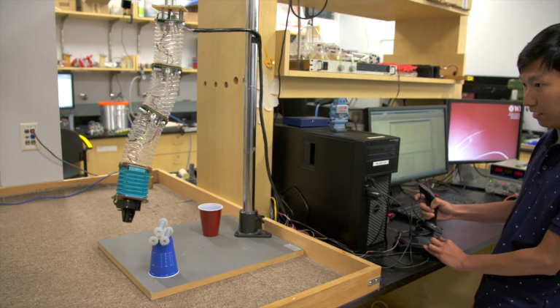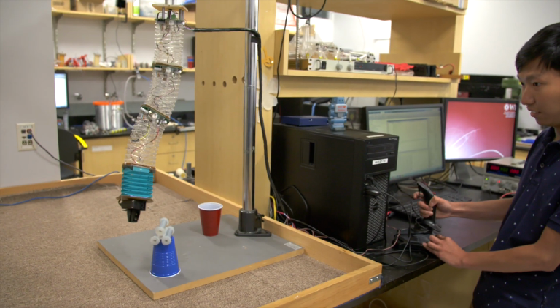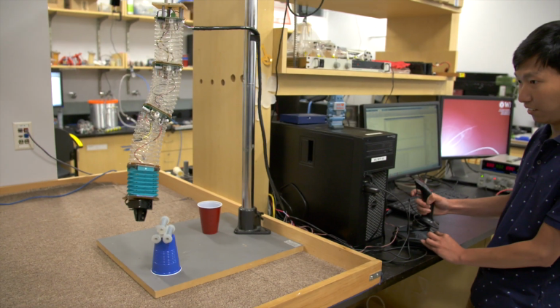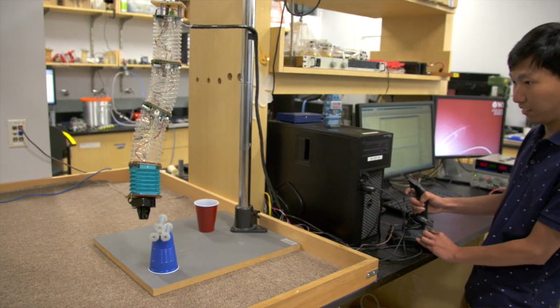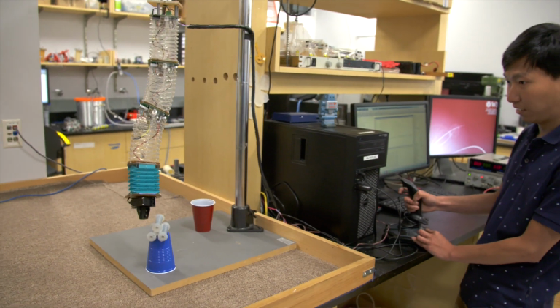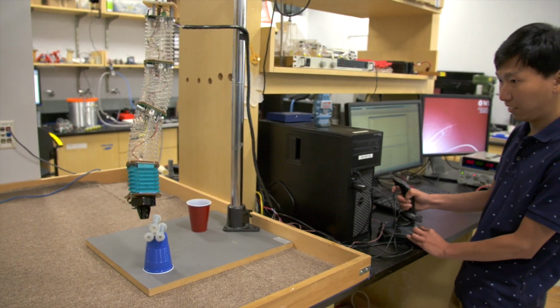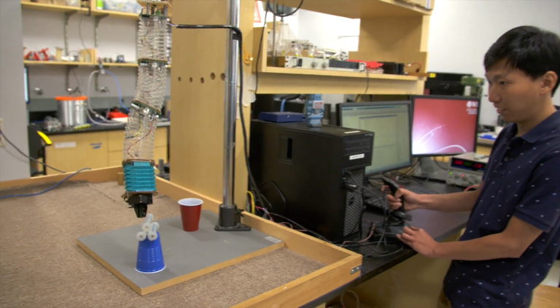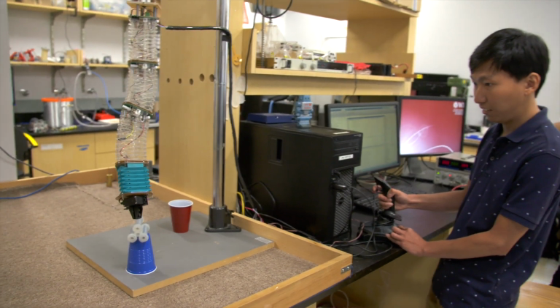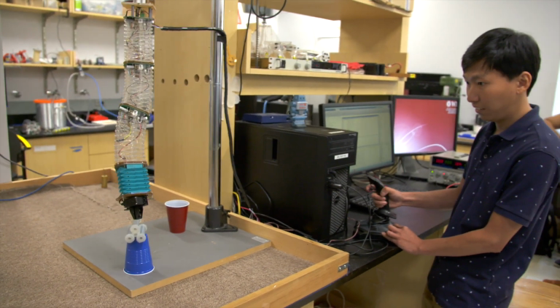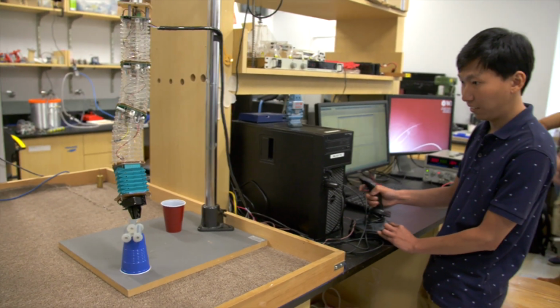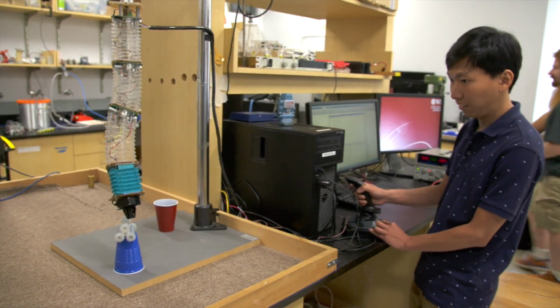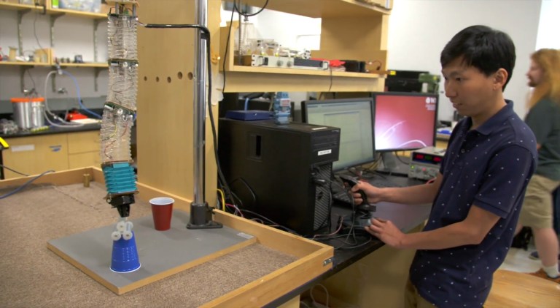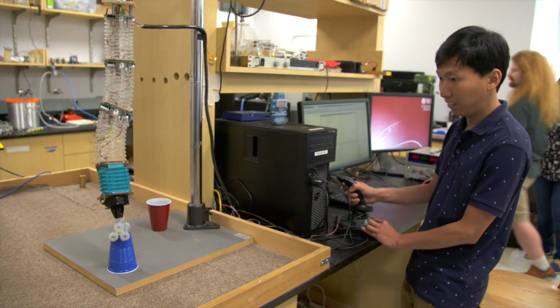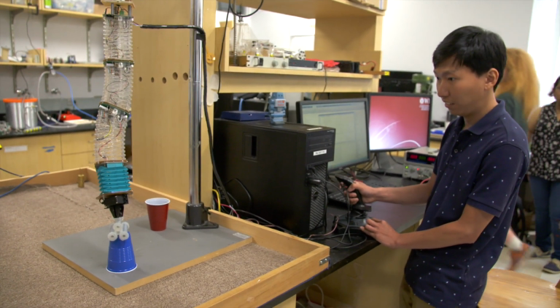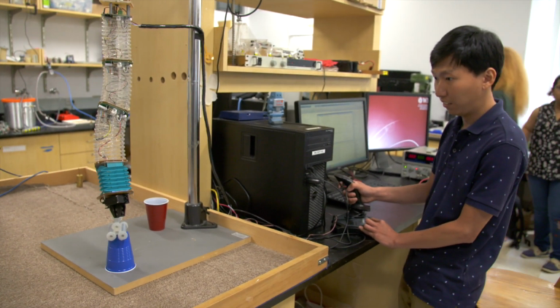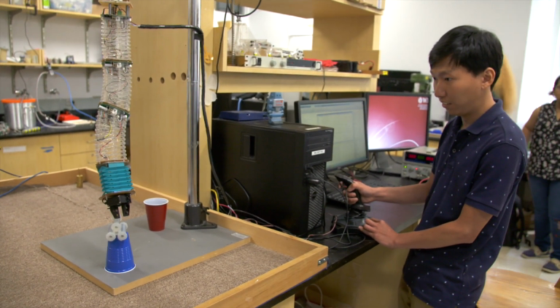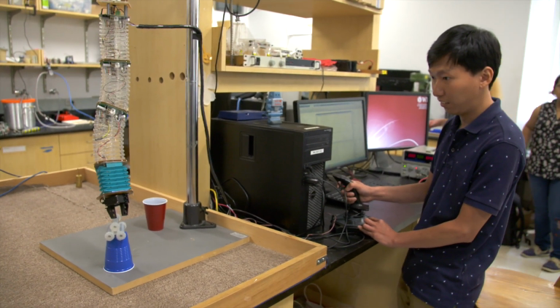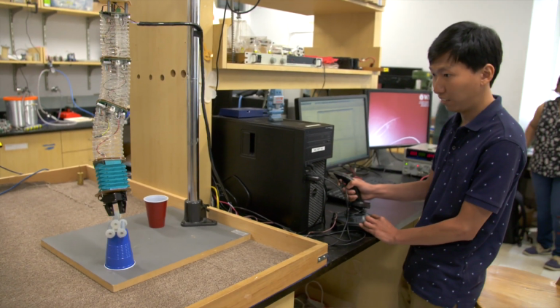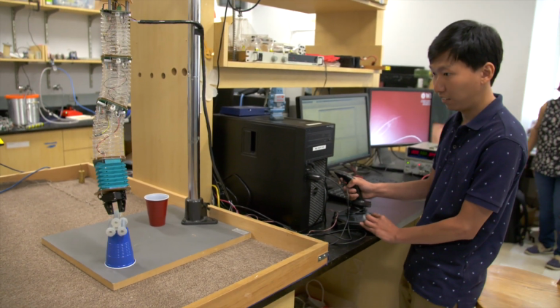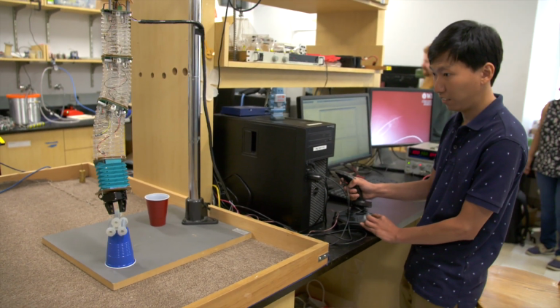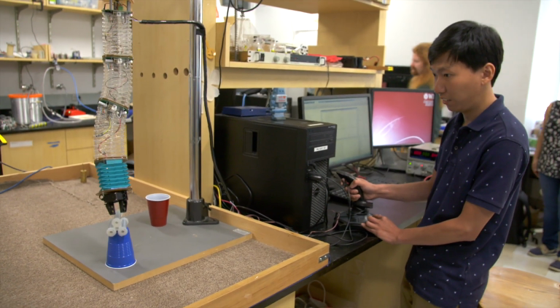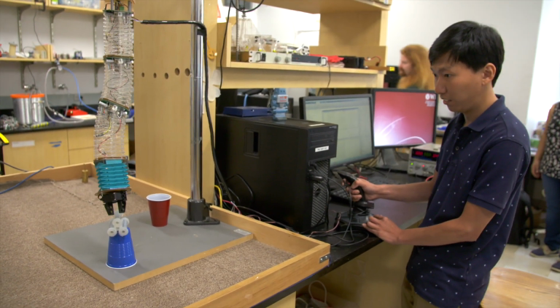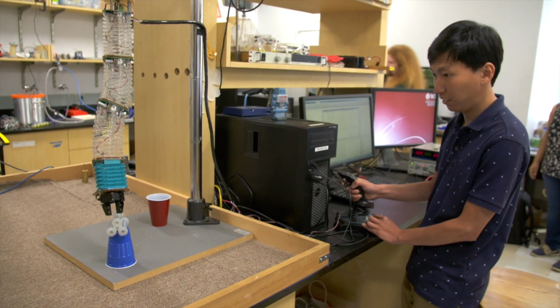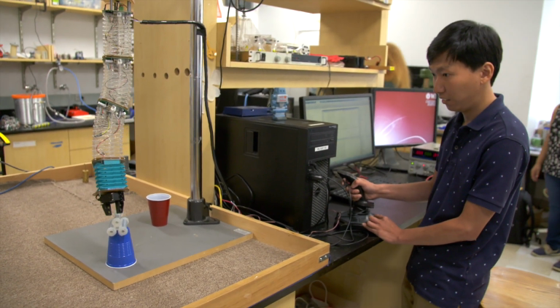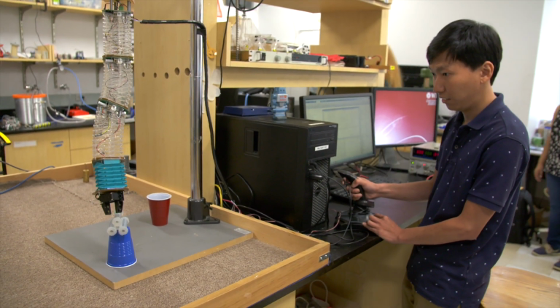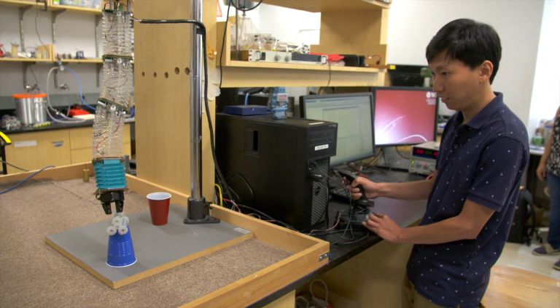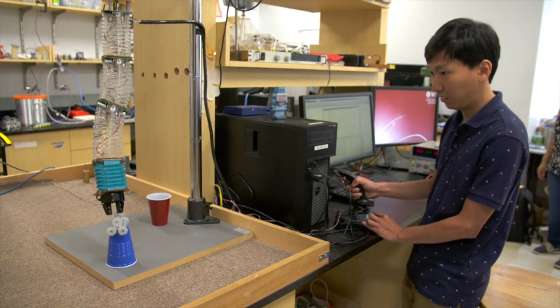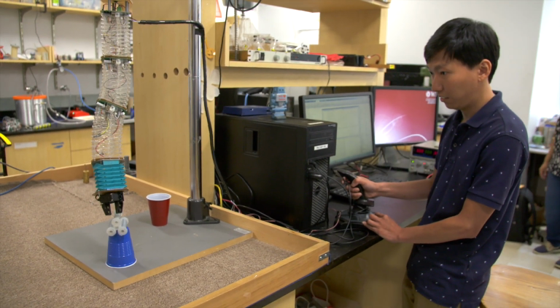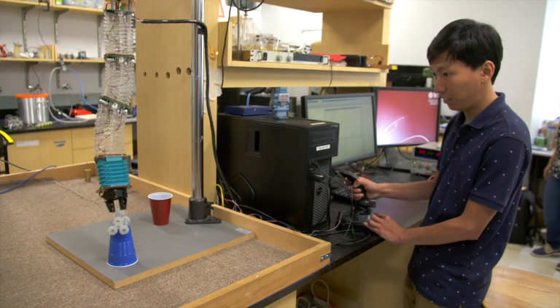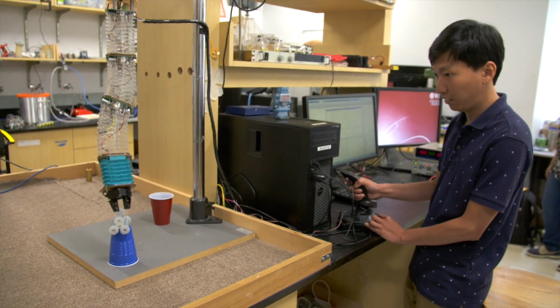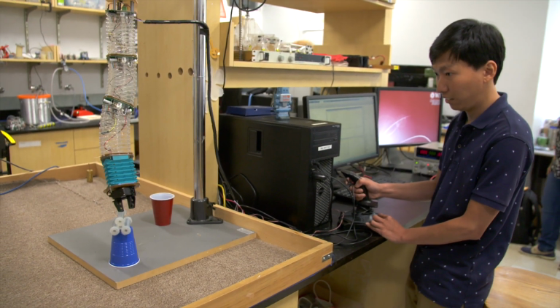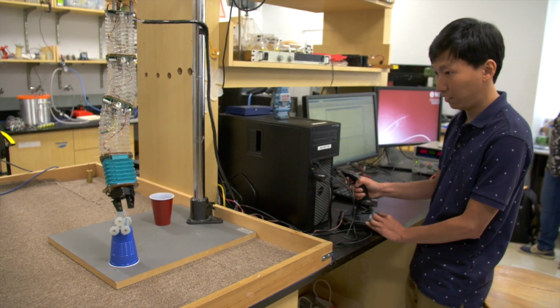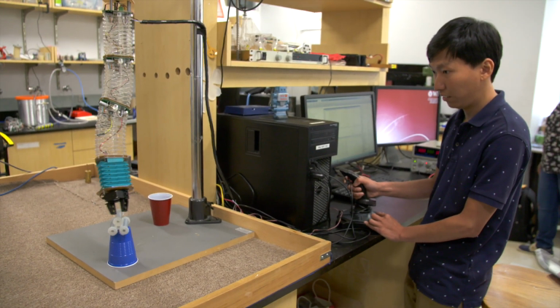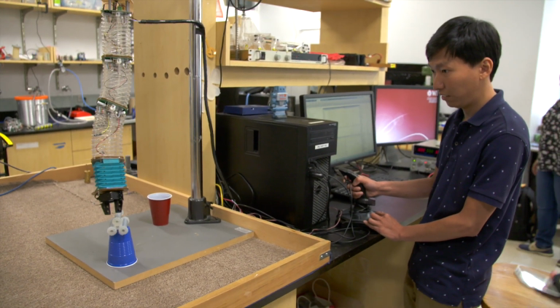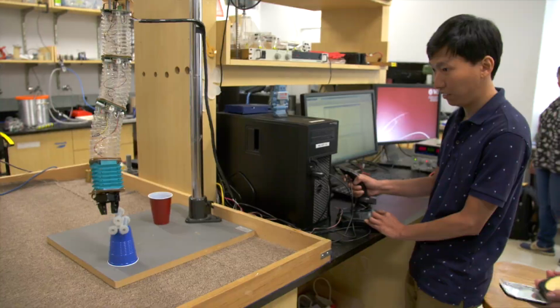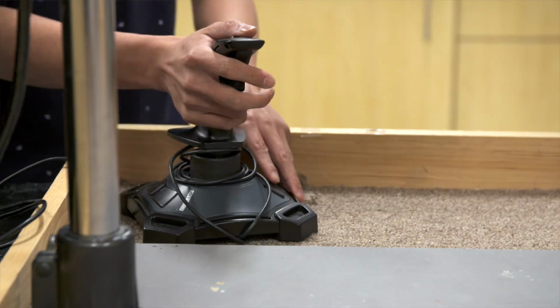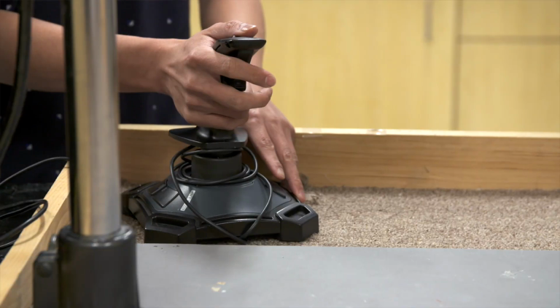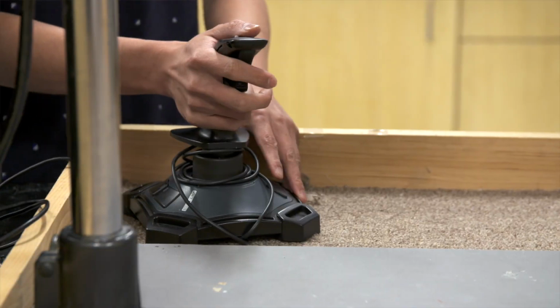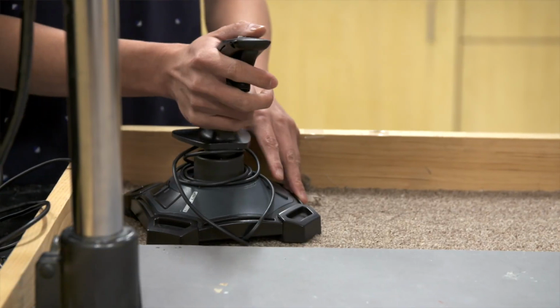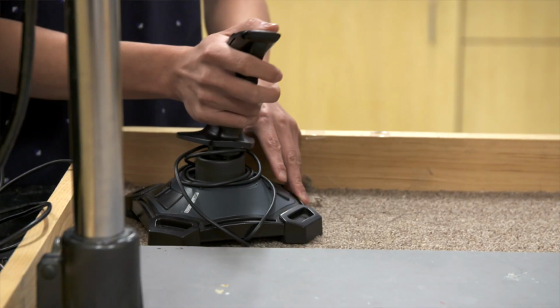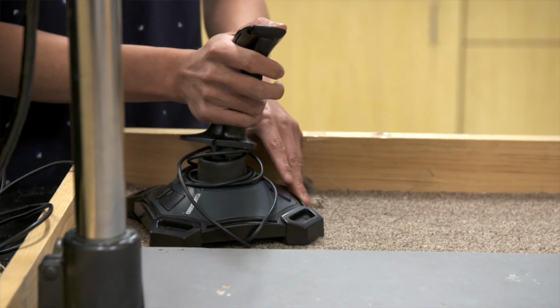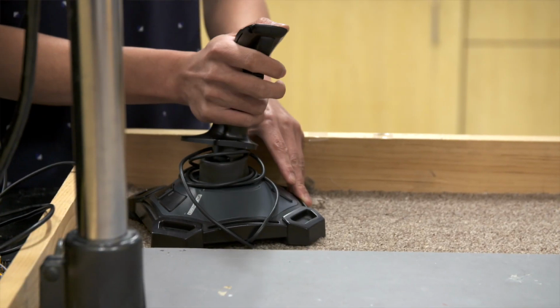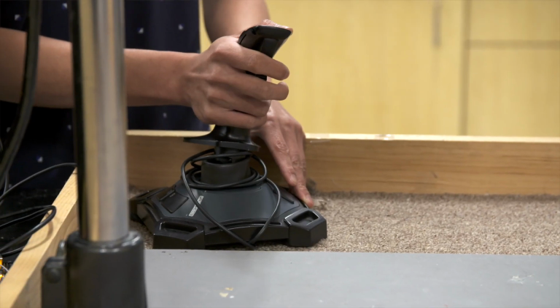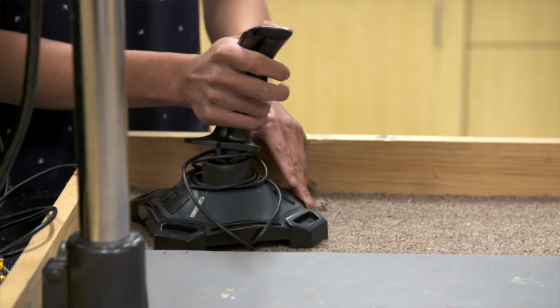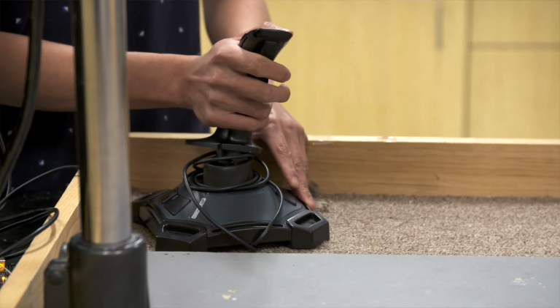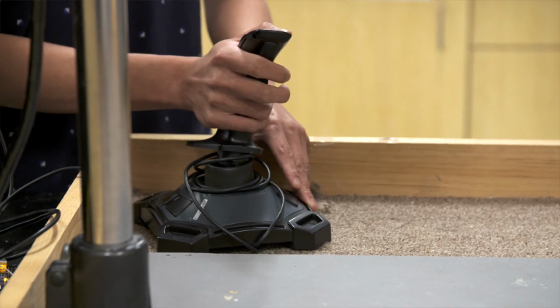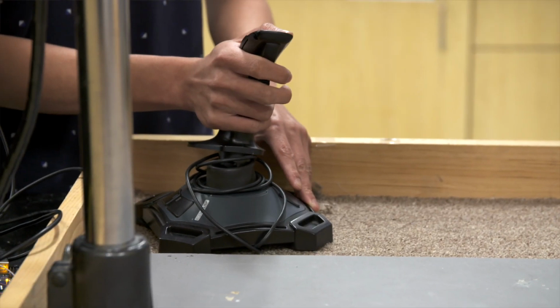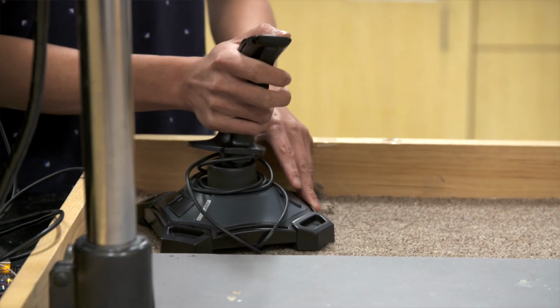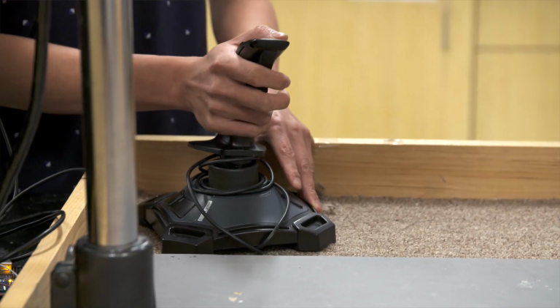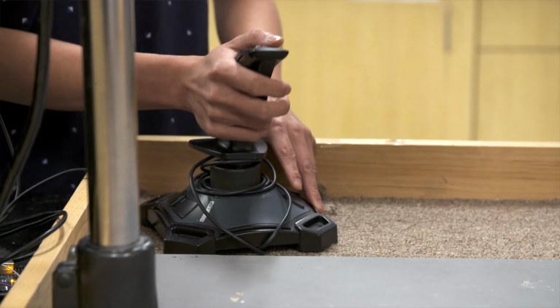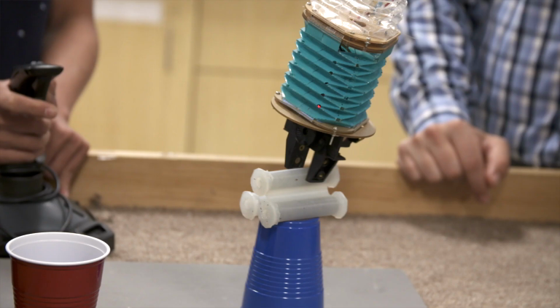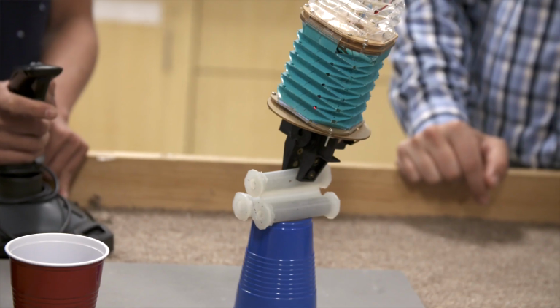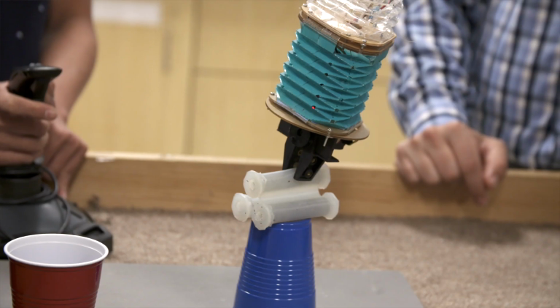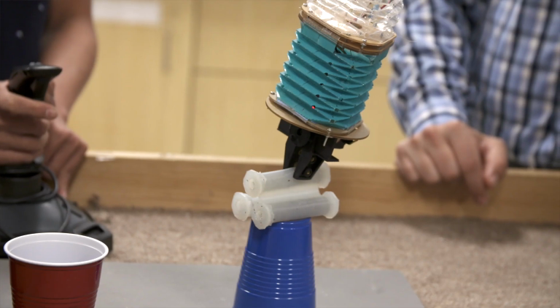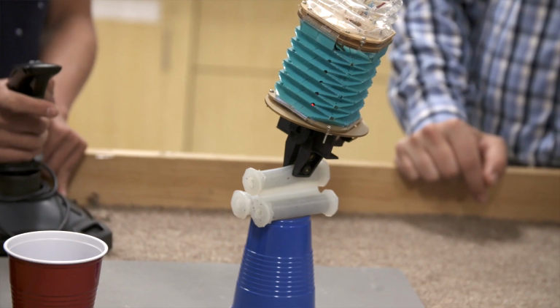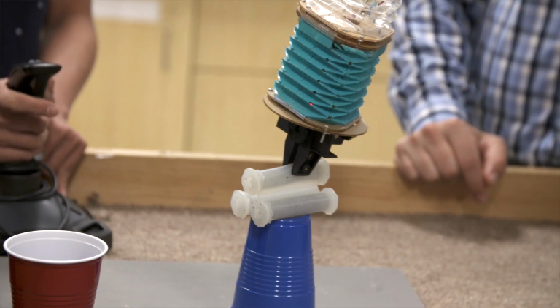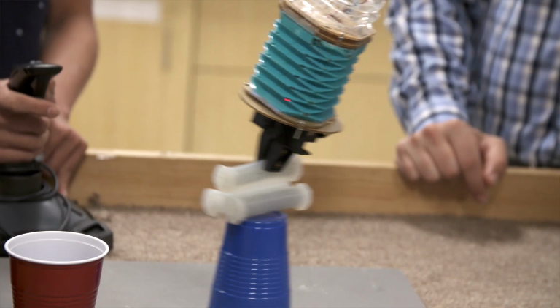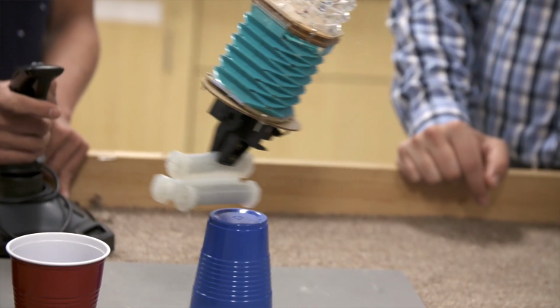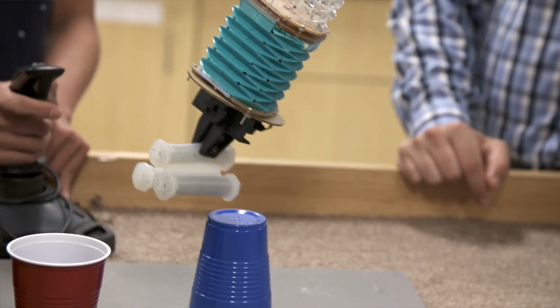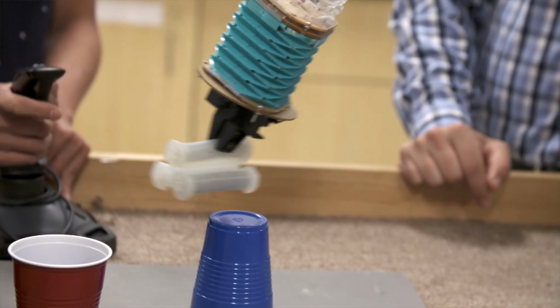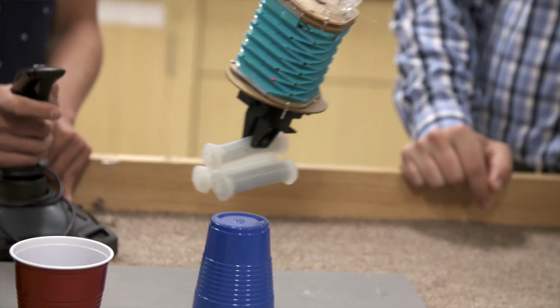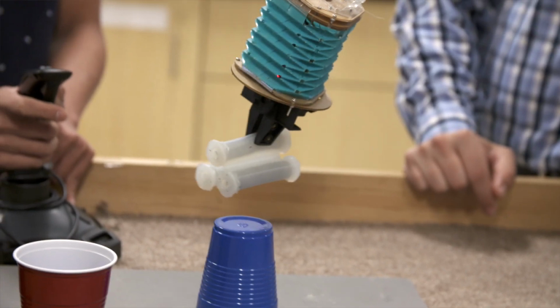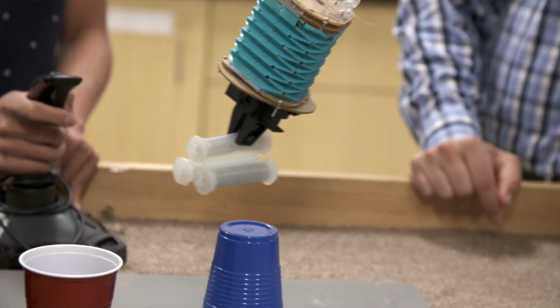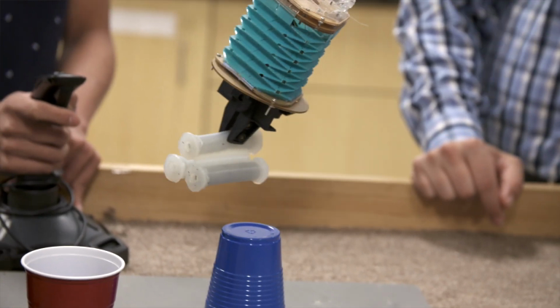There are a few problems with soft robots. They are not strong. They cannot carry a lot of weight, and they deform under payload.